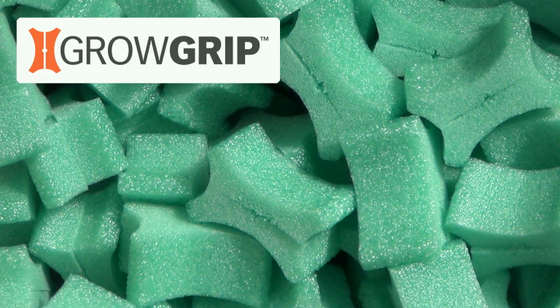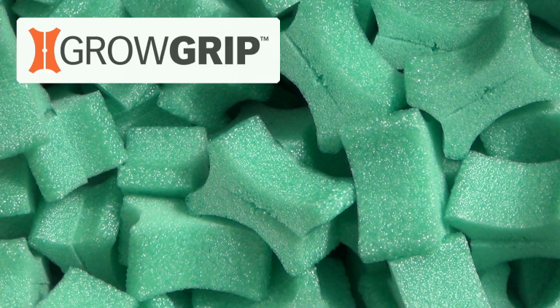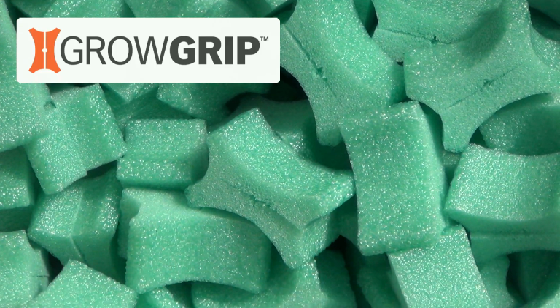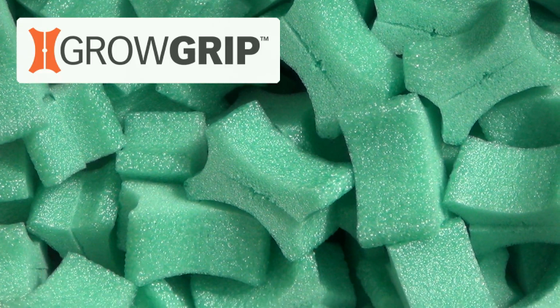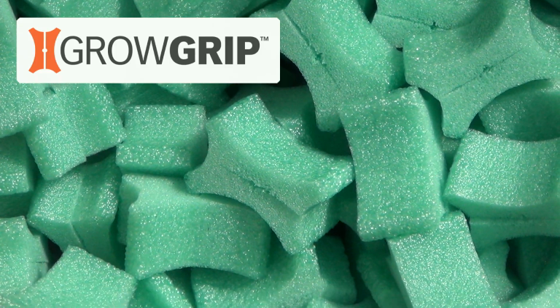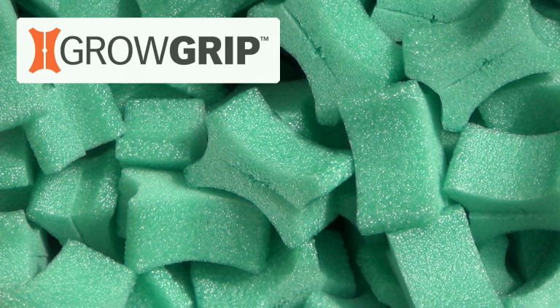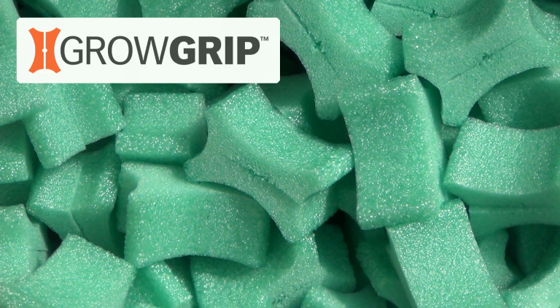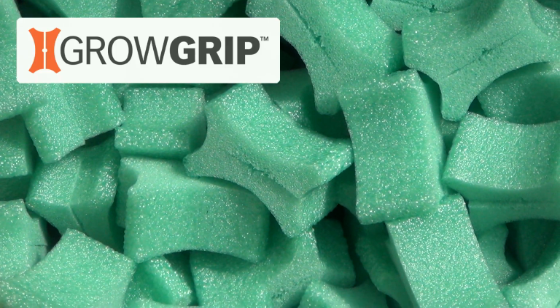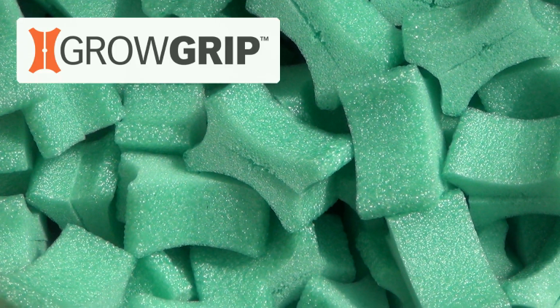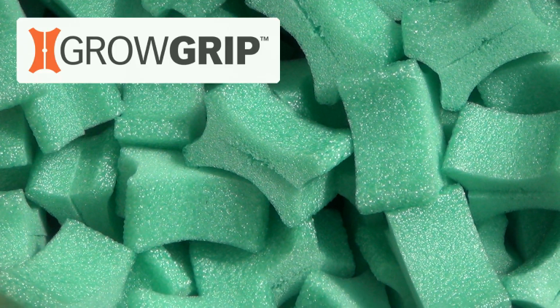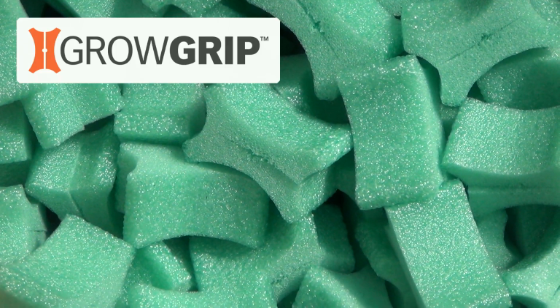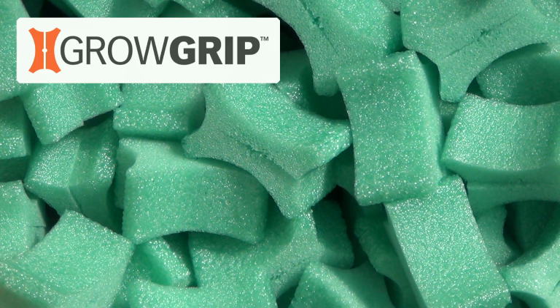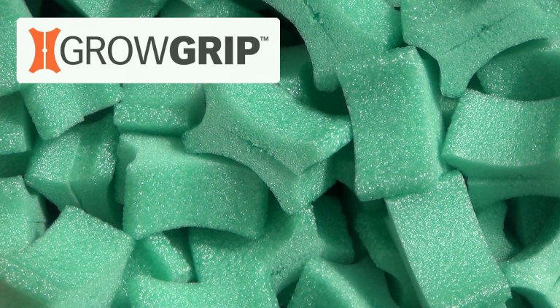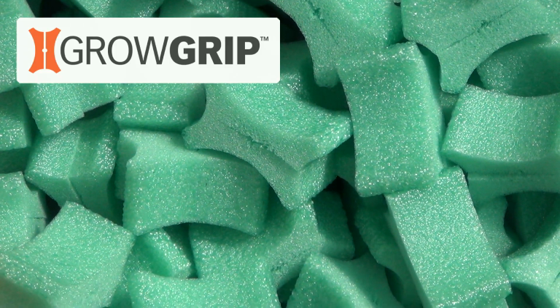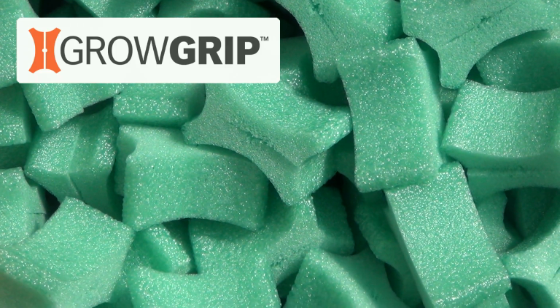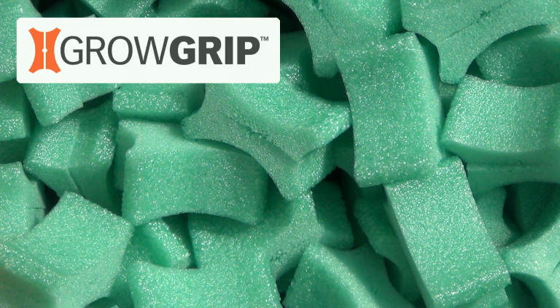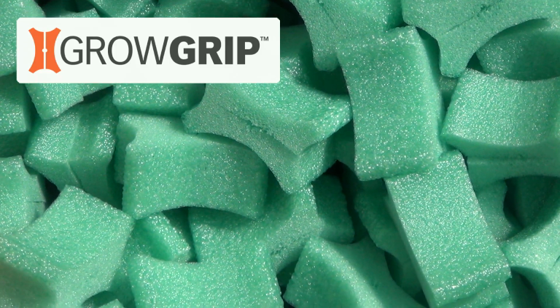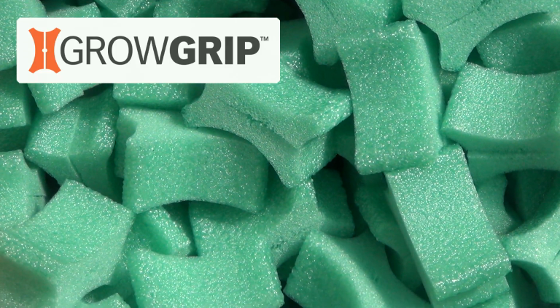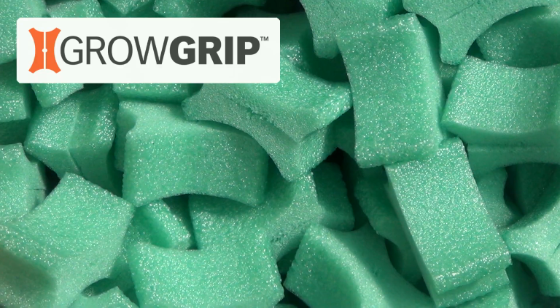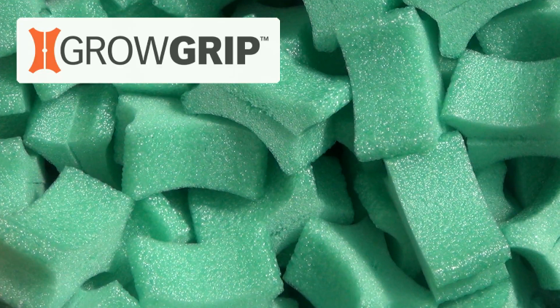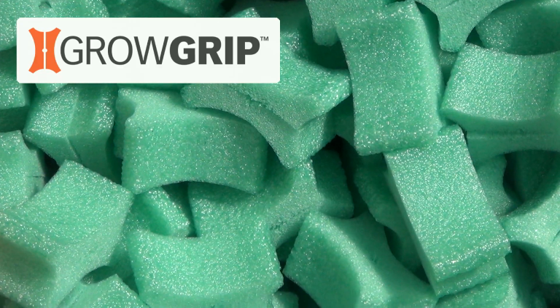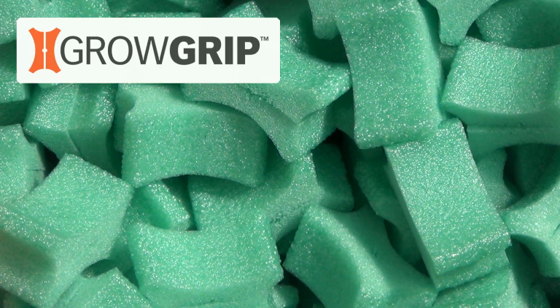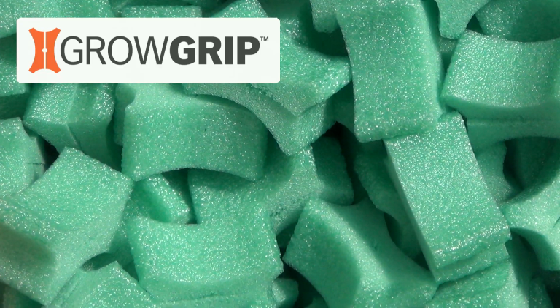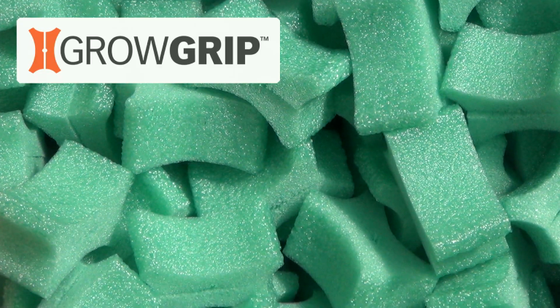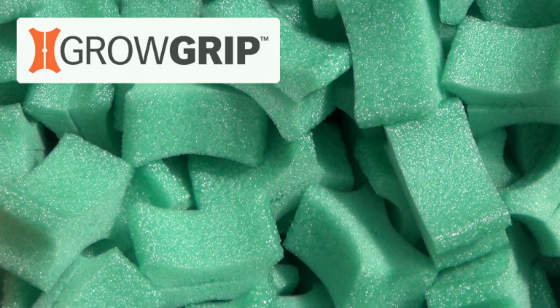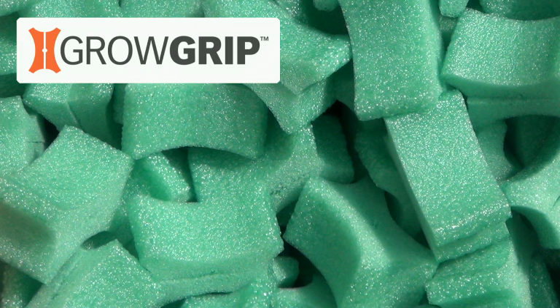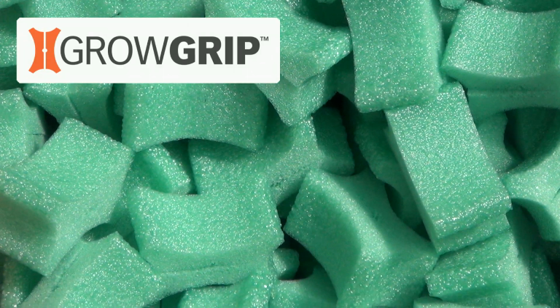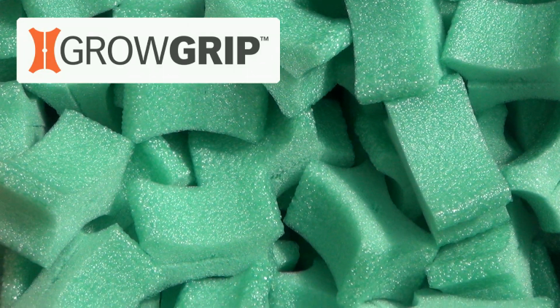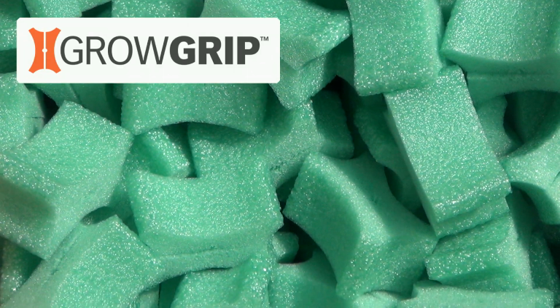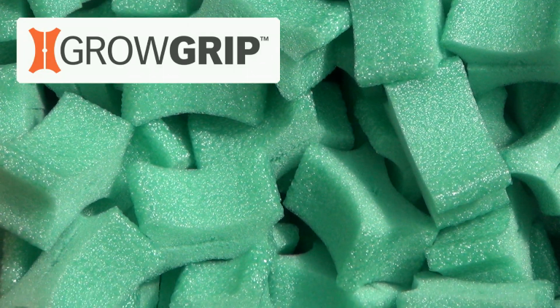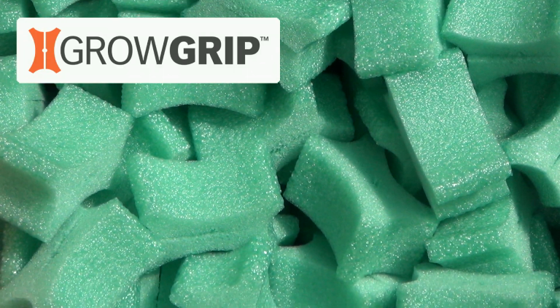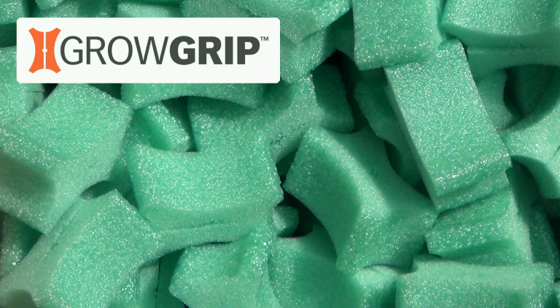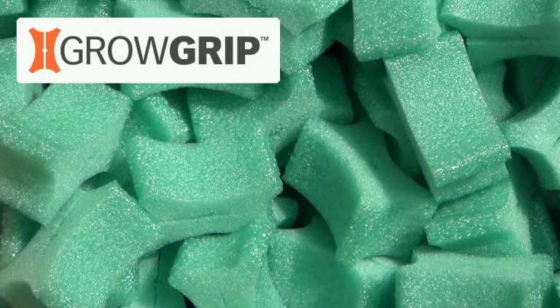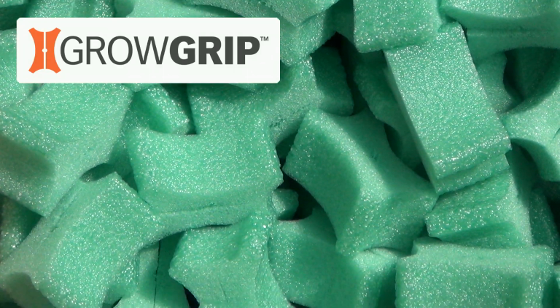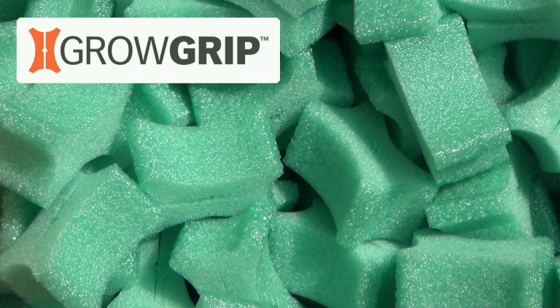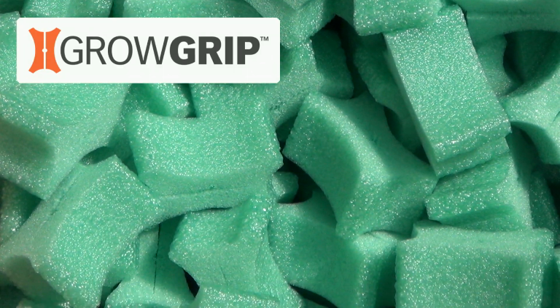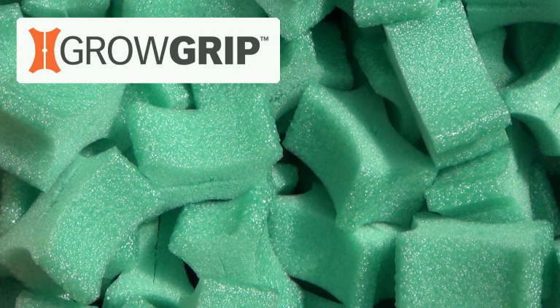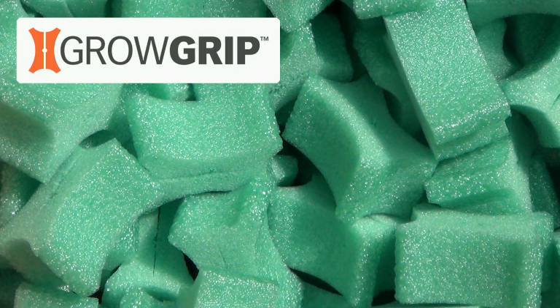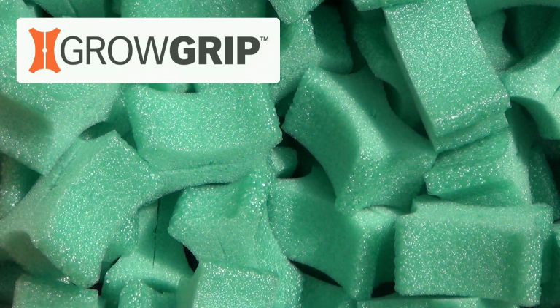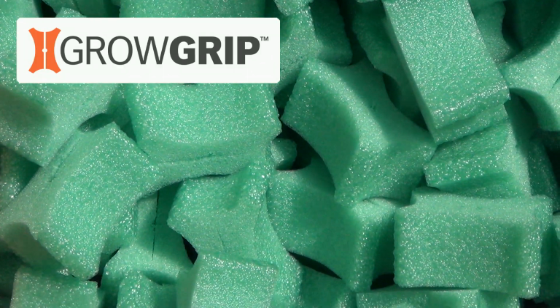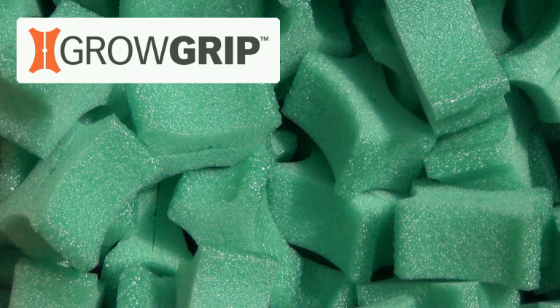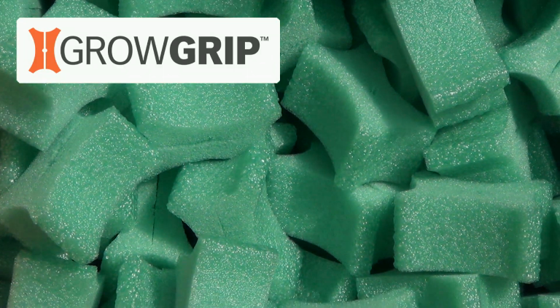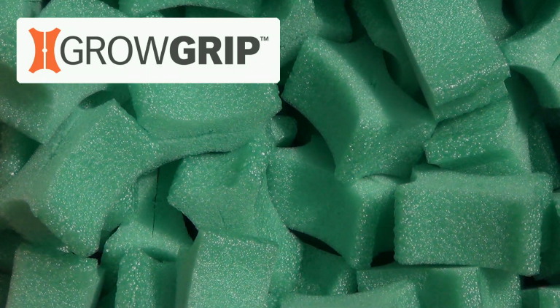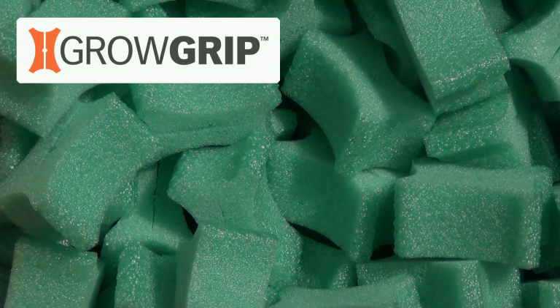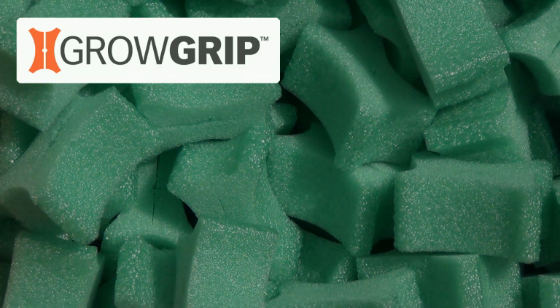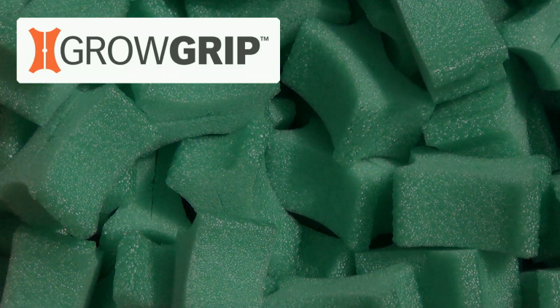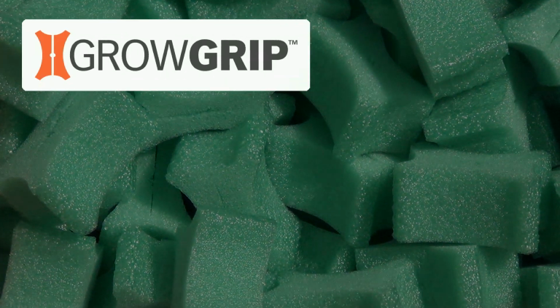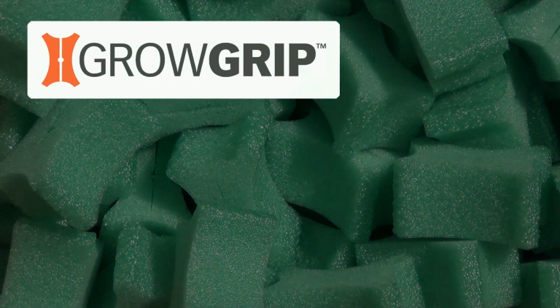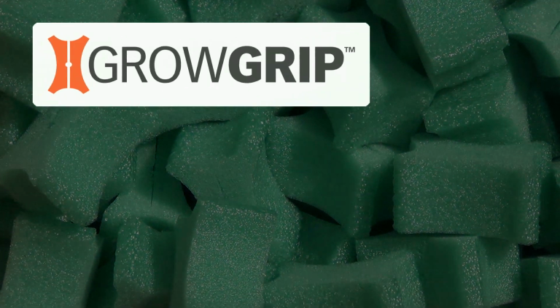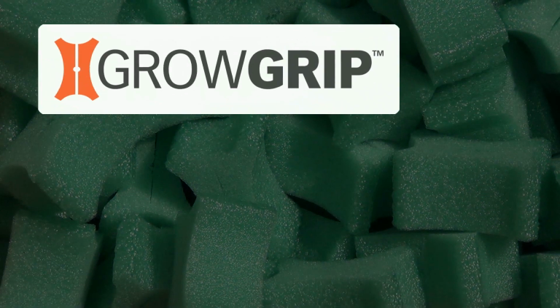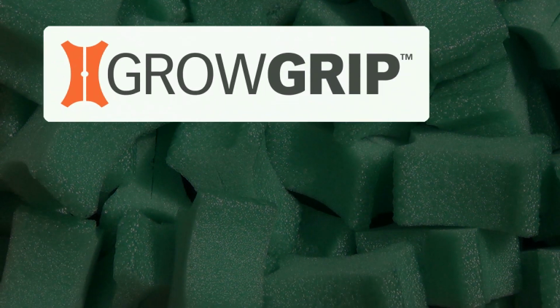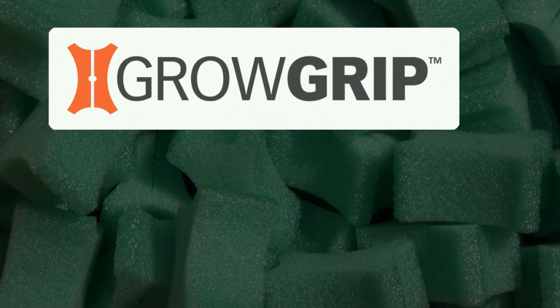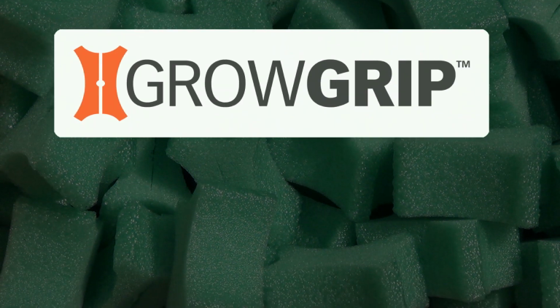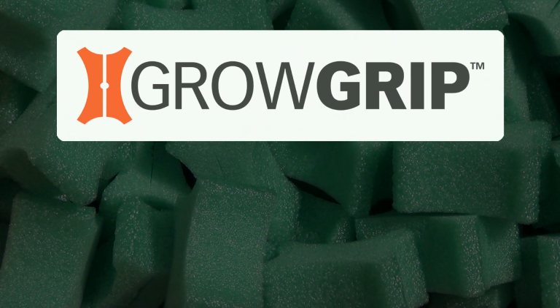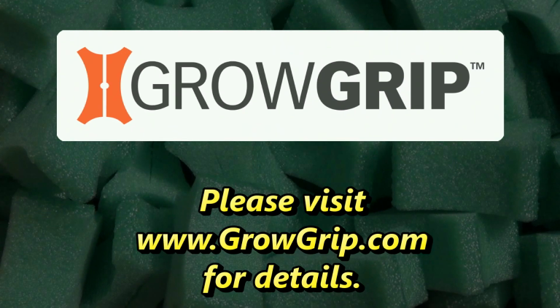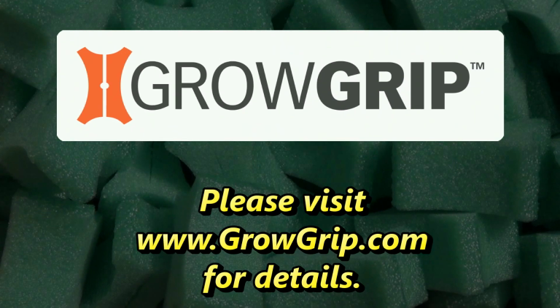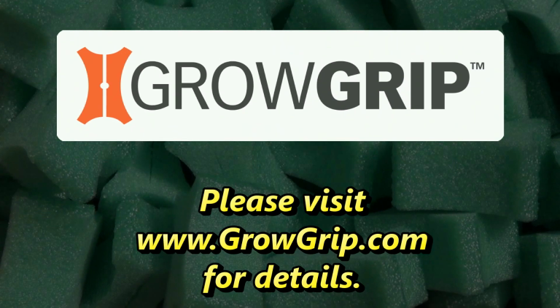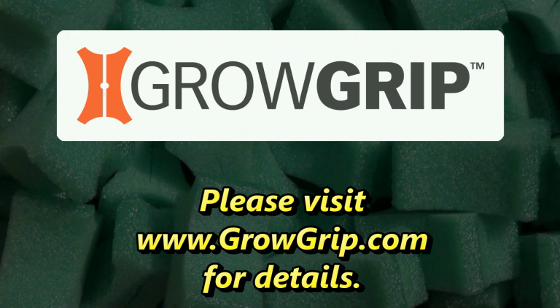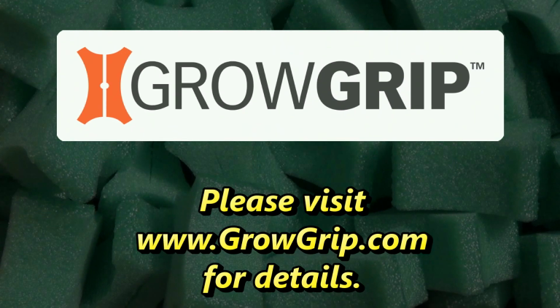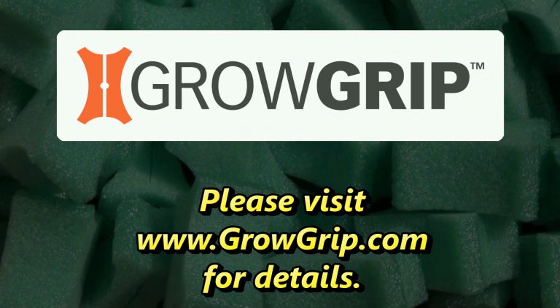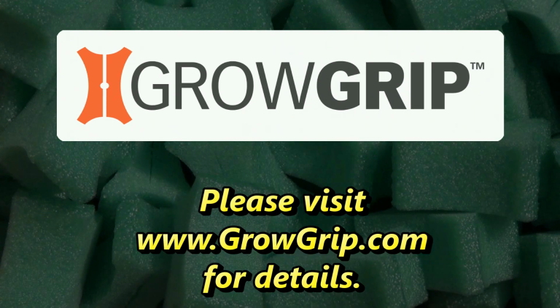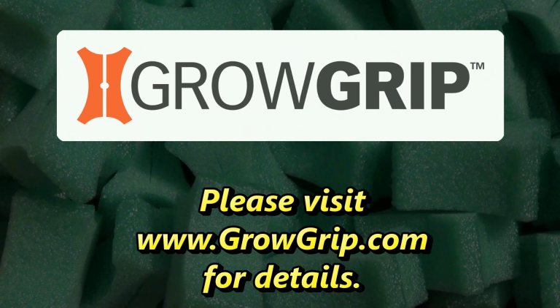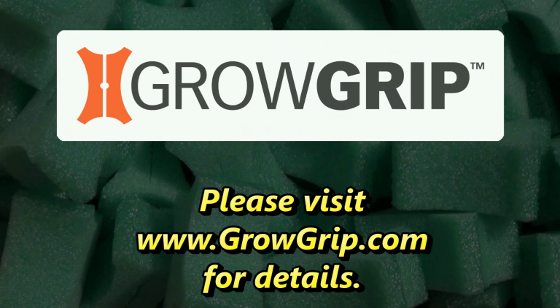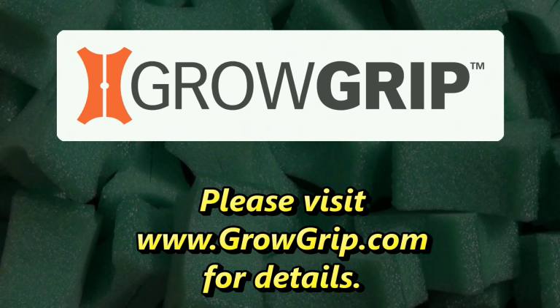Thanks for giving the GrowGrip a try. If you have any comments or questions, please leave them in the comments section of this video.